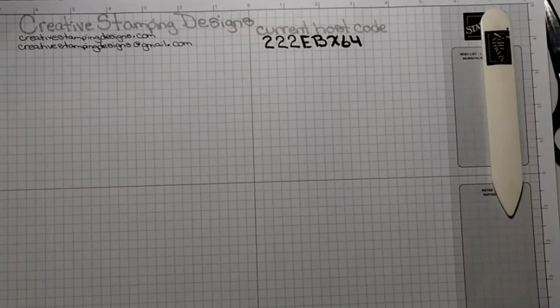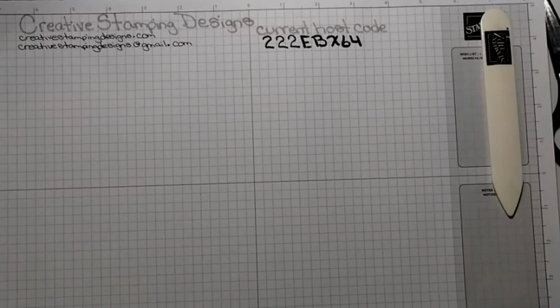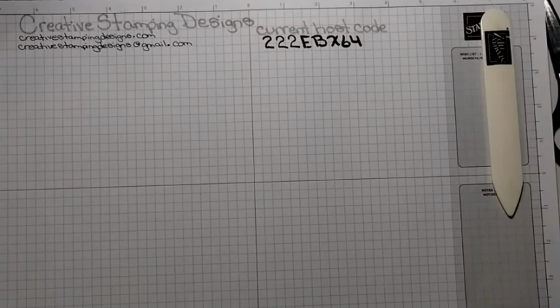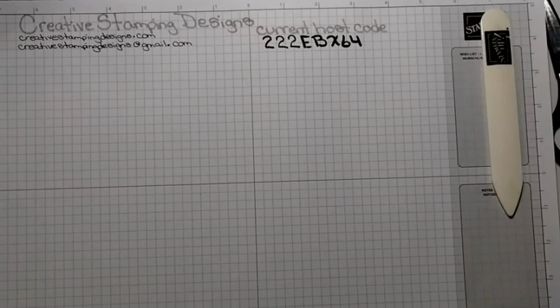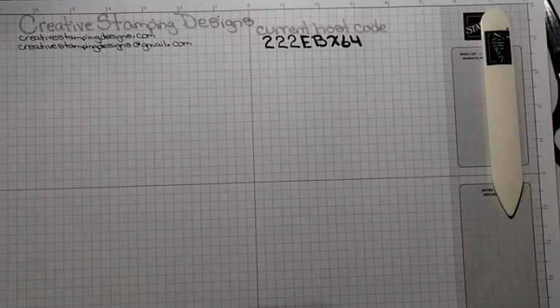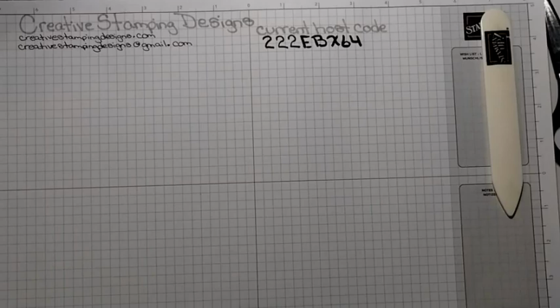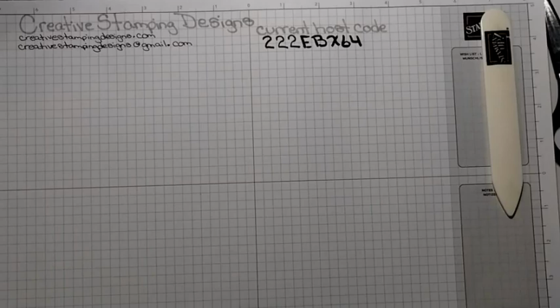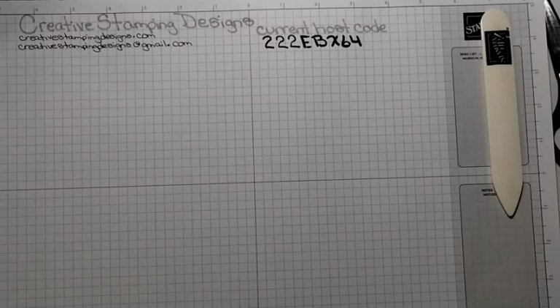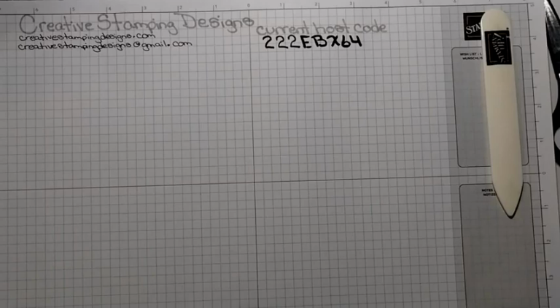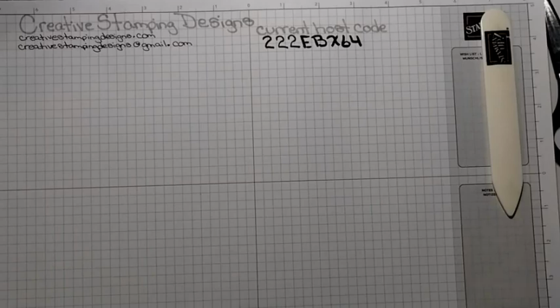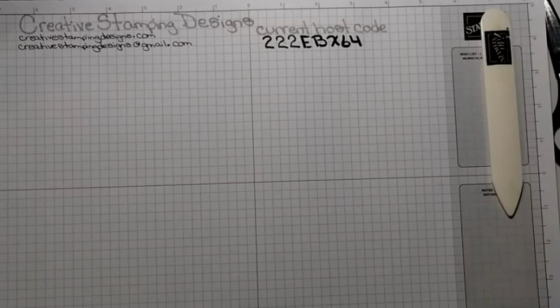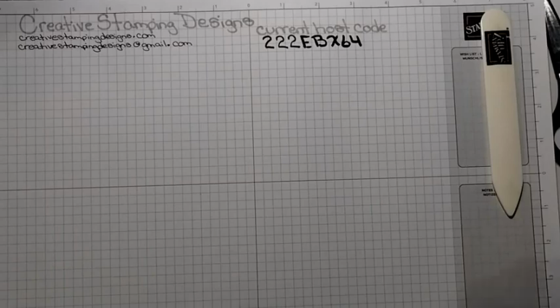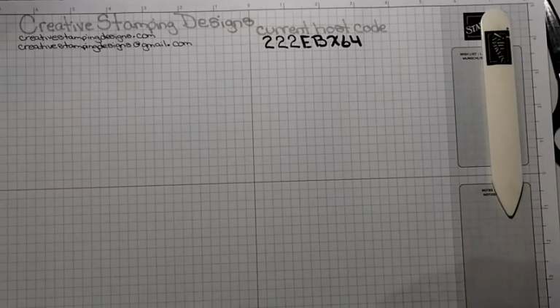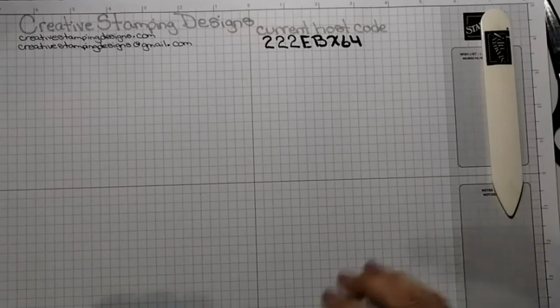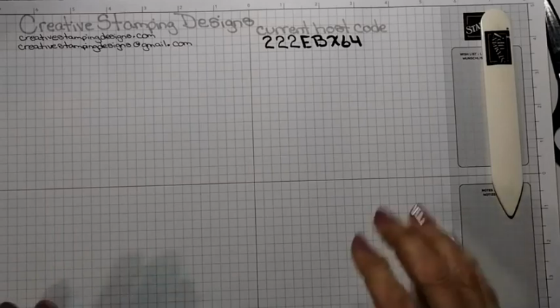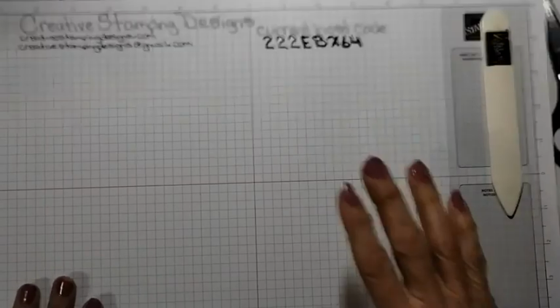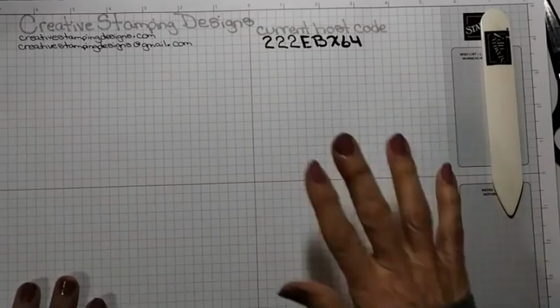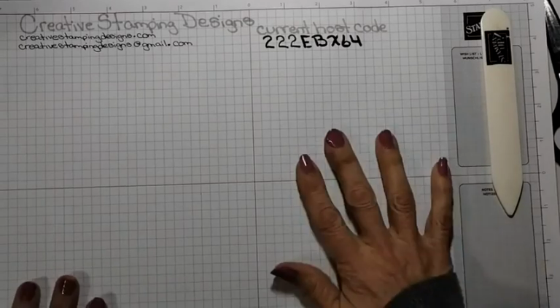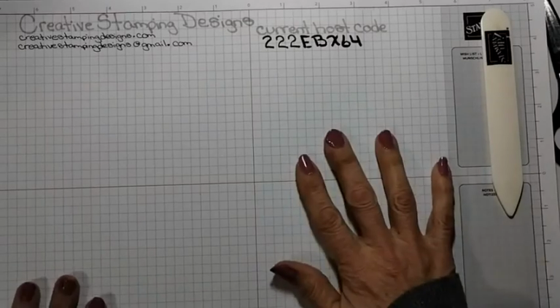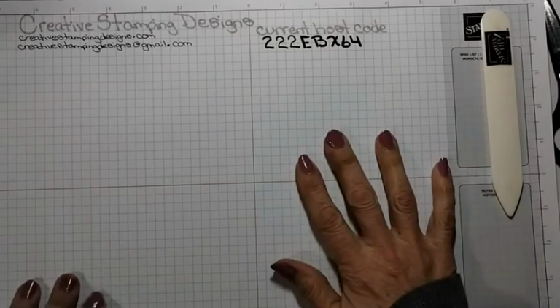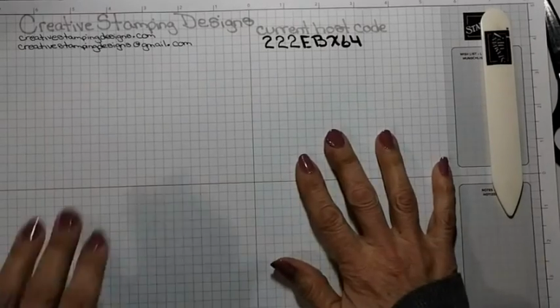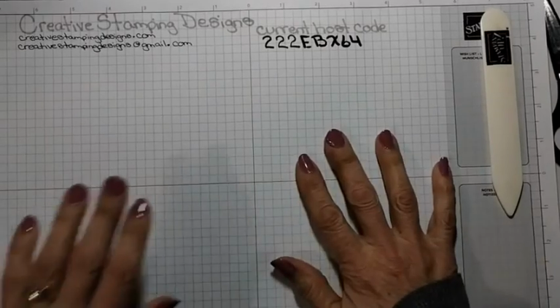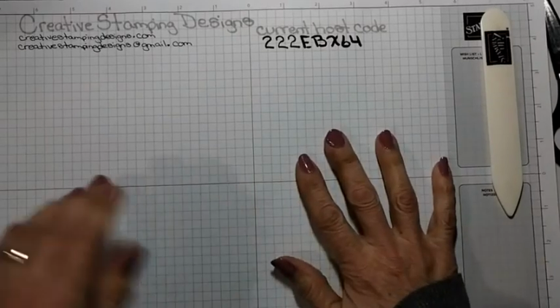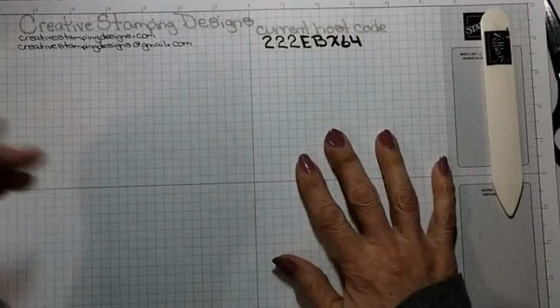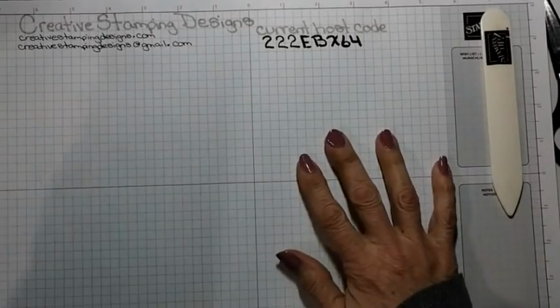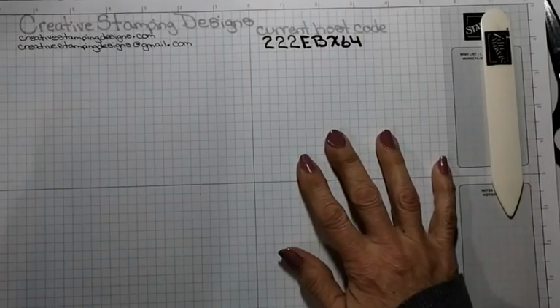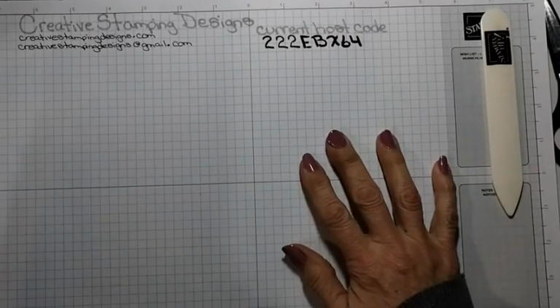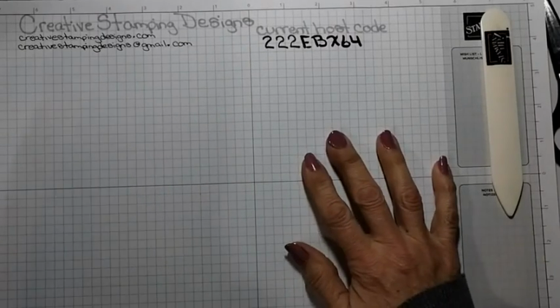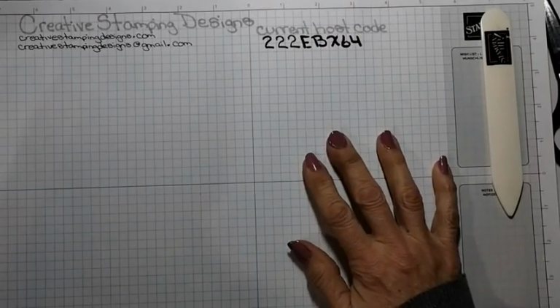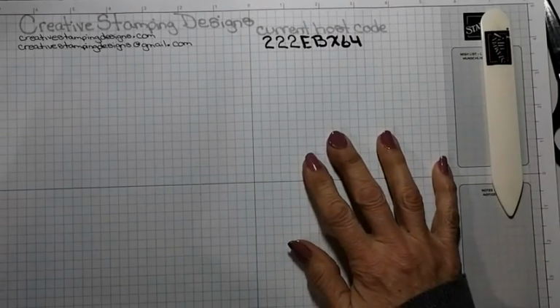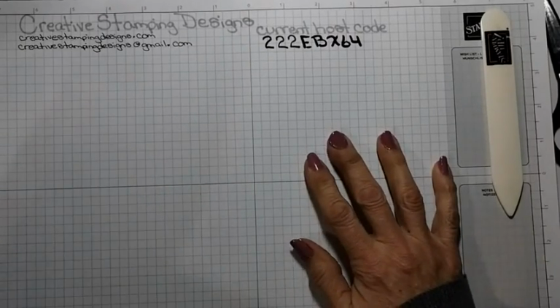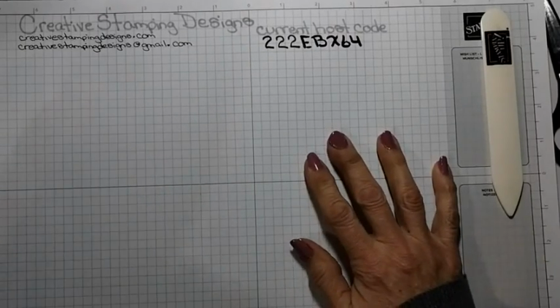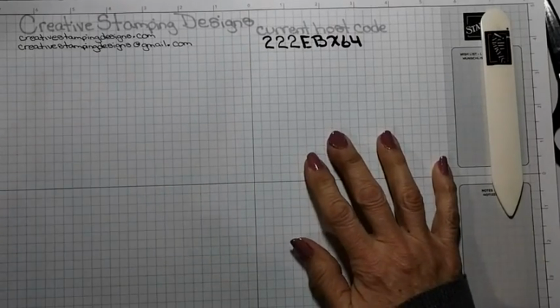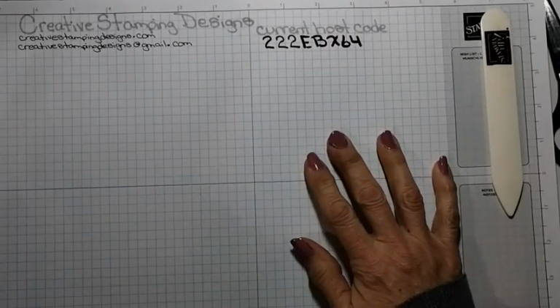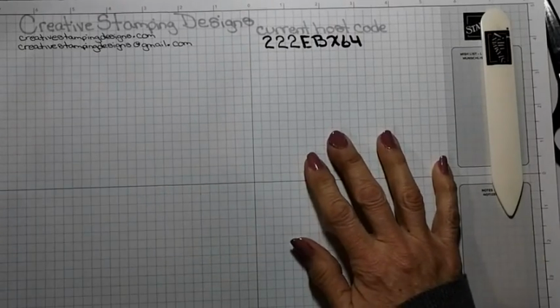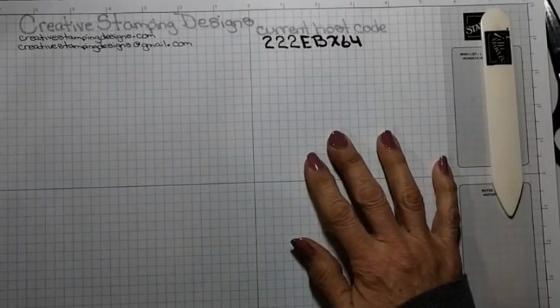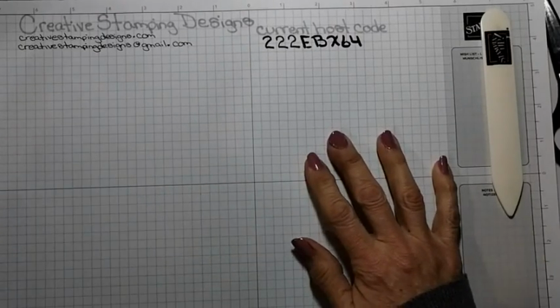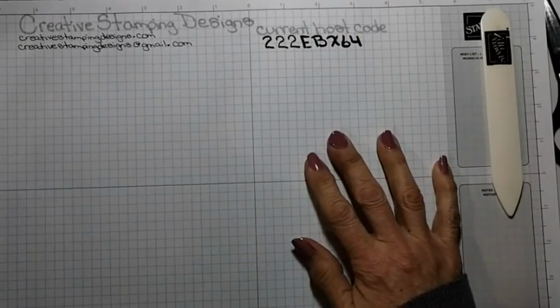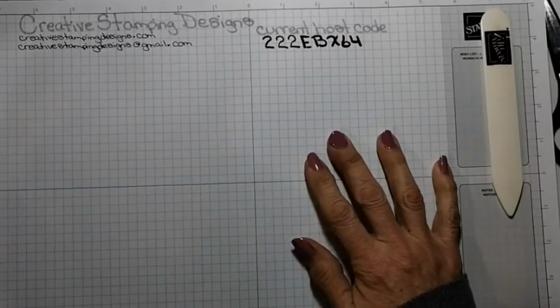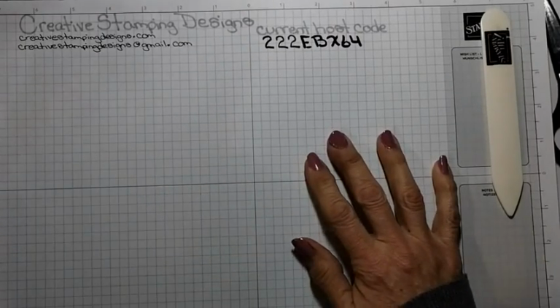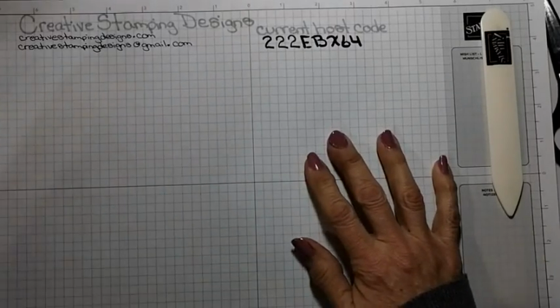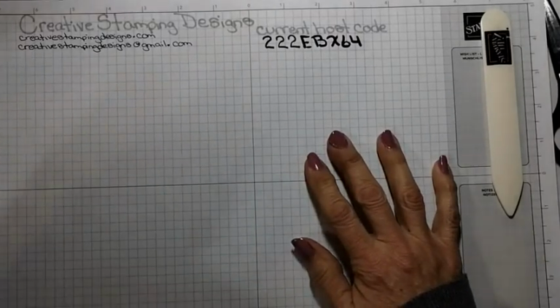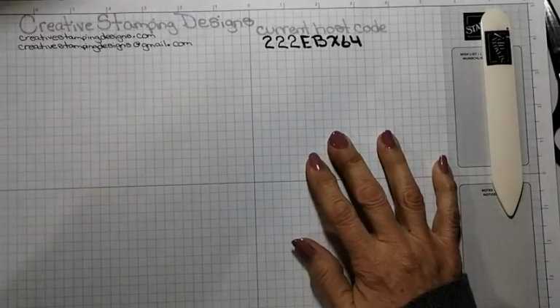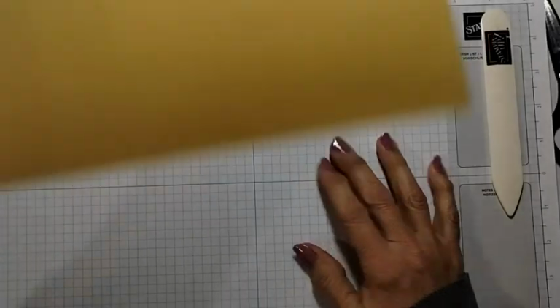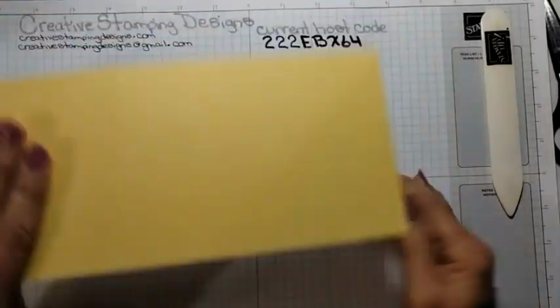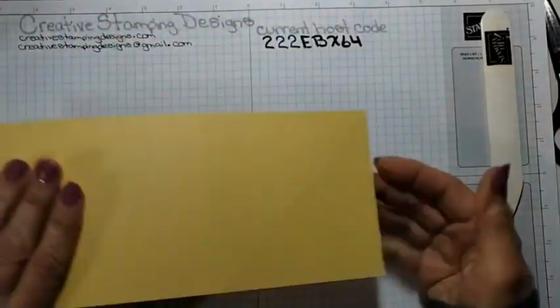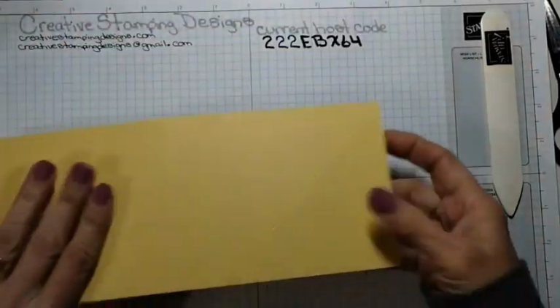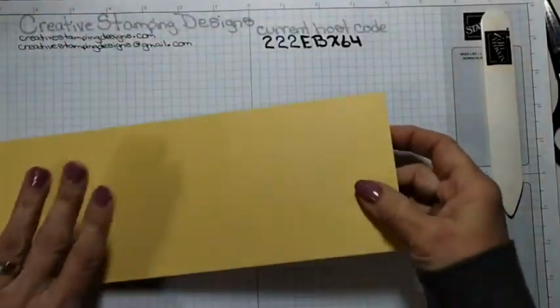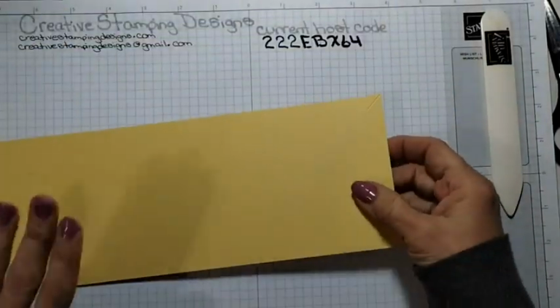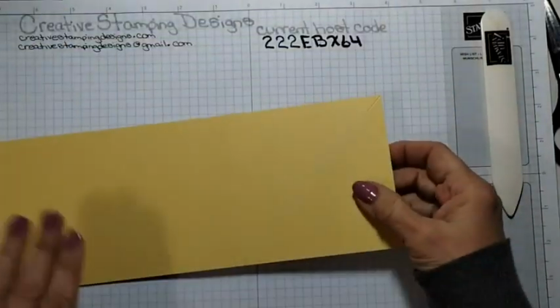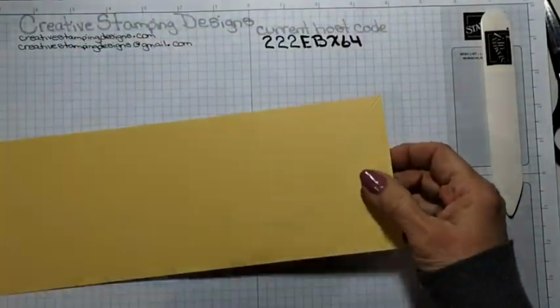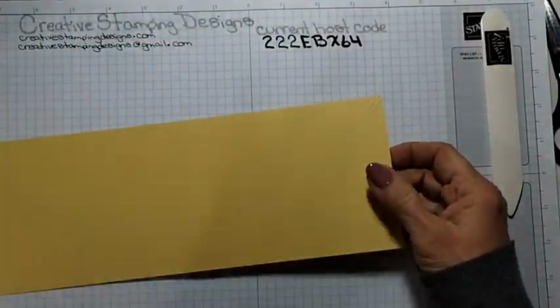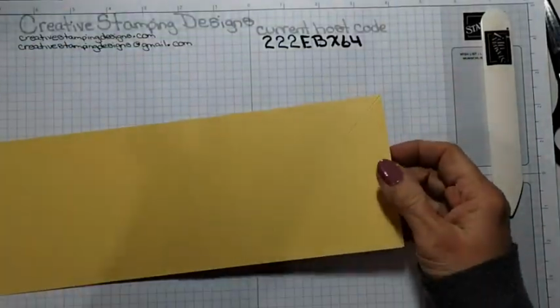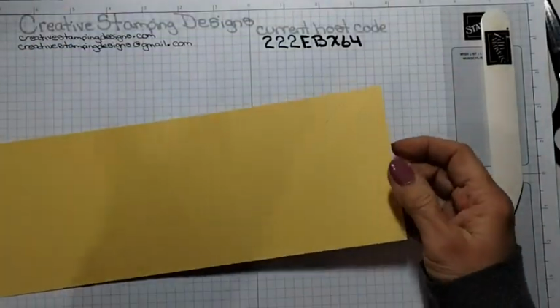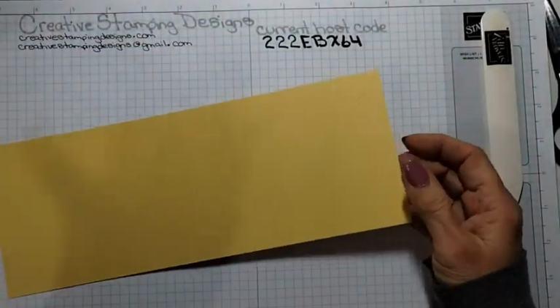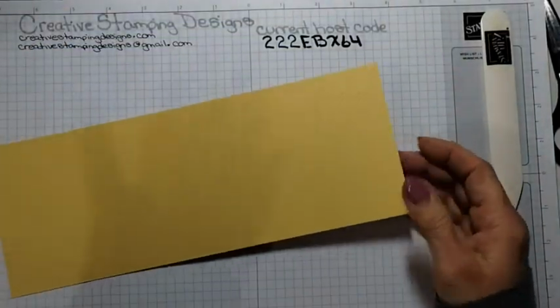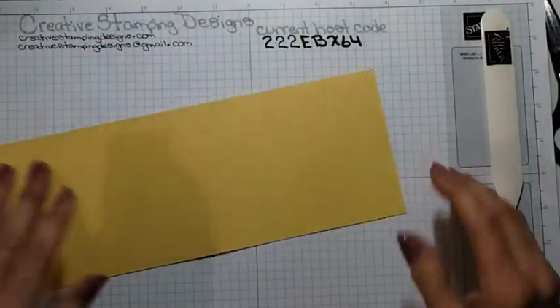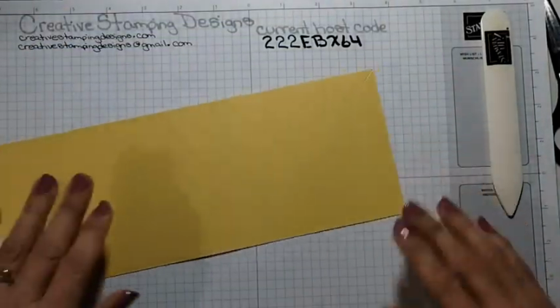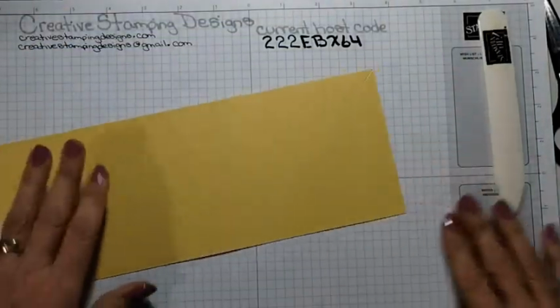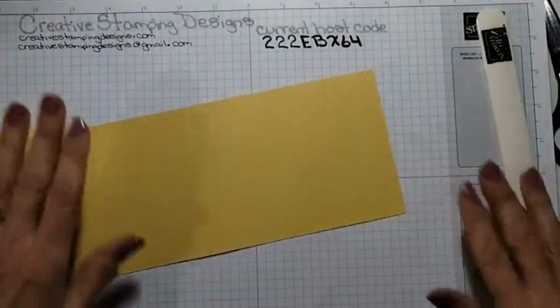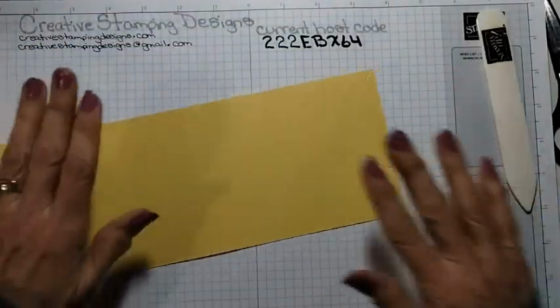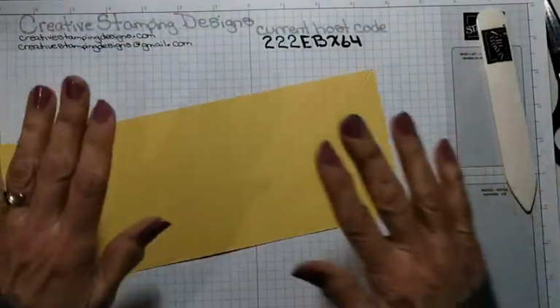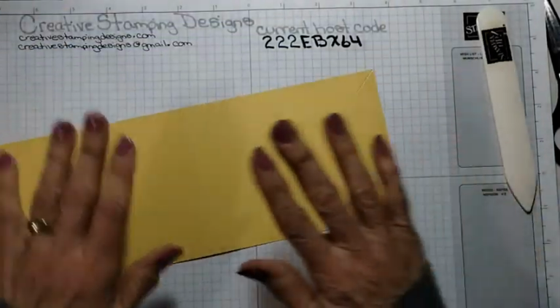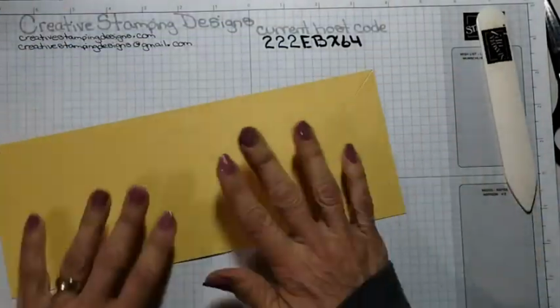Alright, let's get started. I did a lot of prep beforehand — I'll explain as I'm going why.